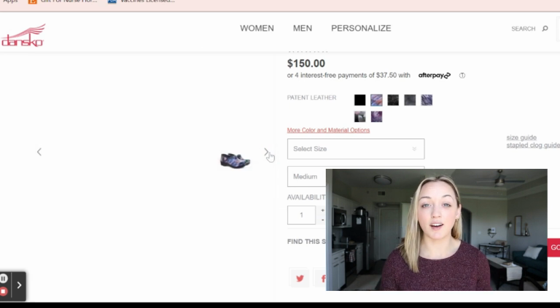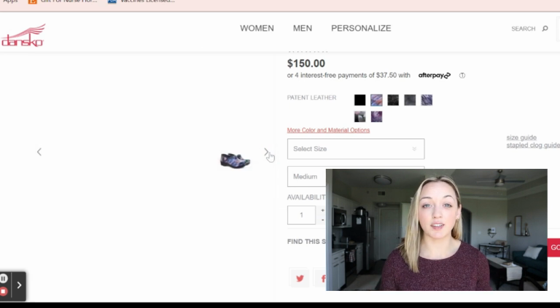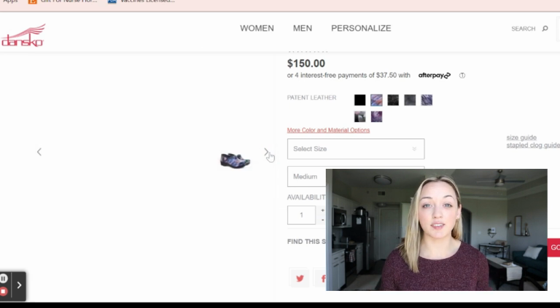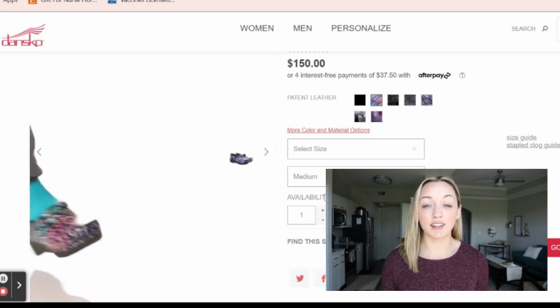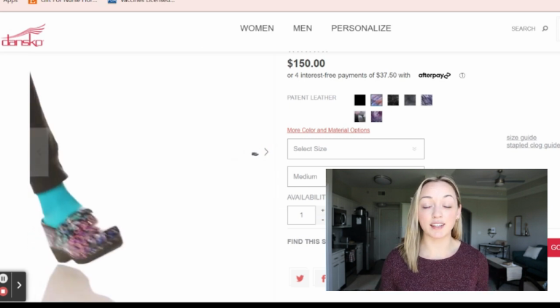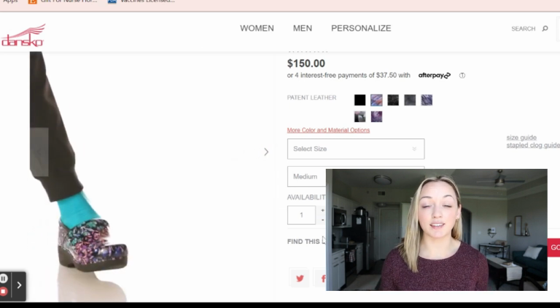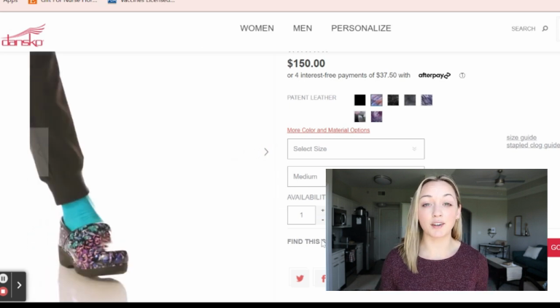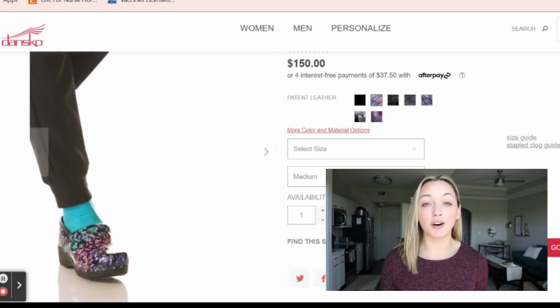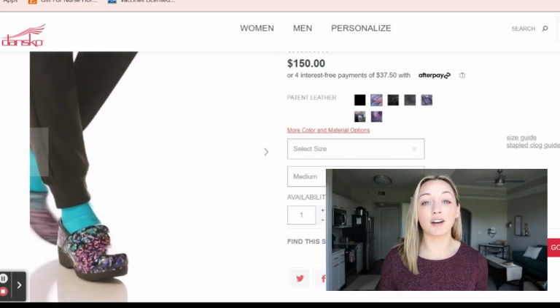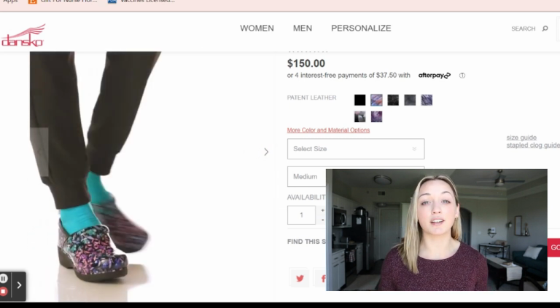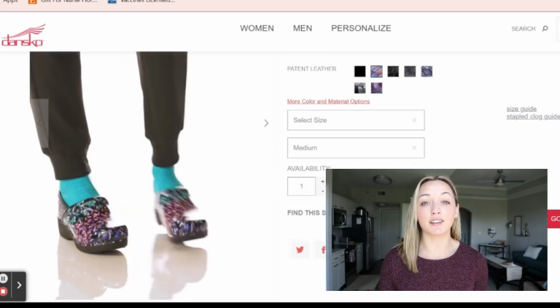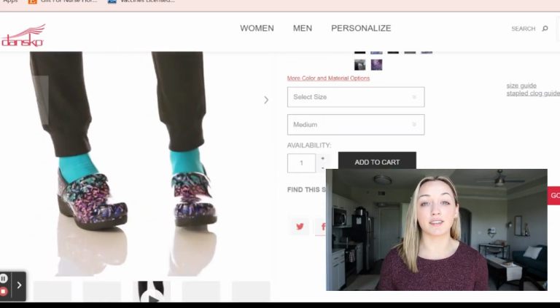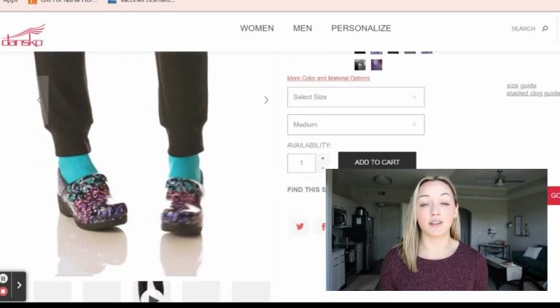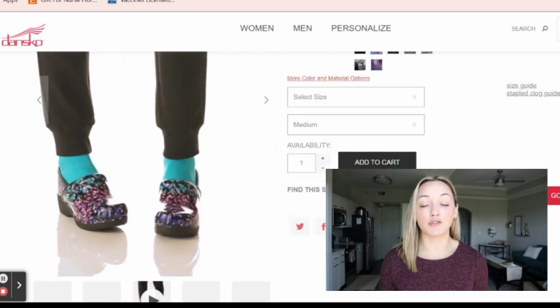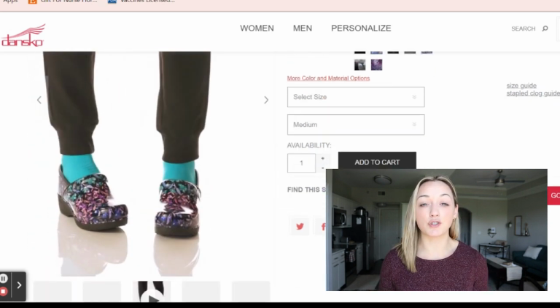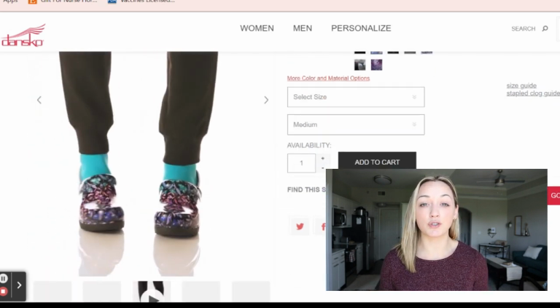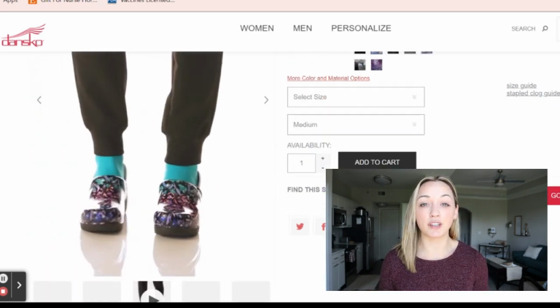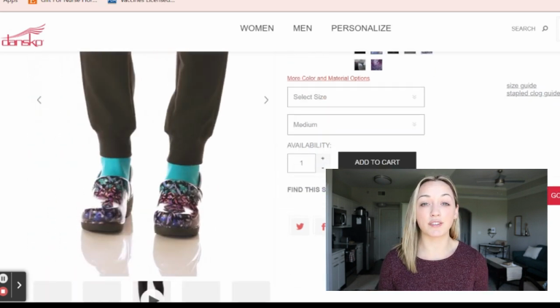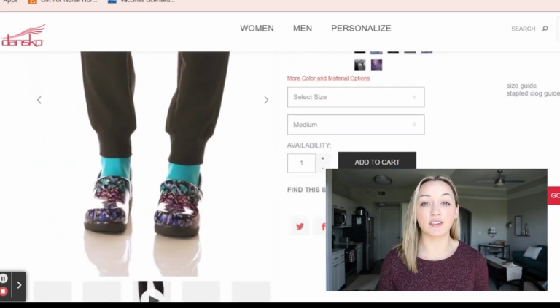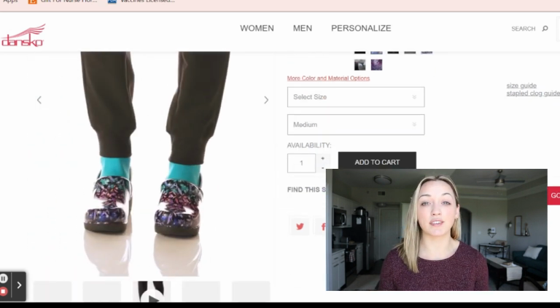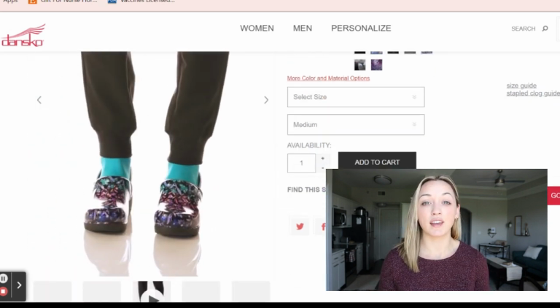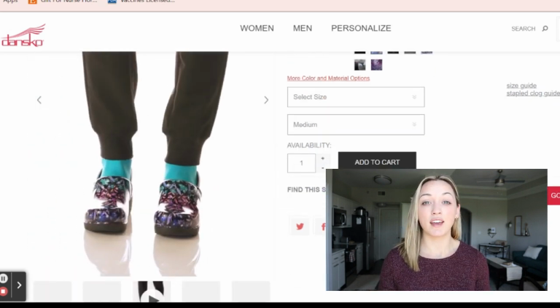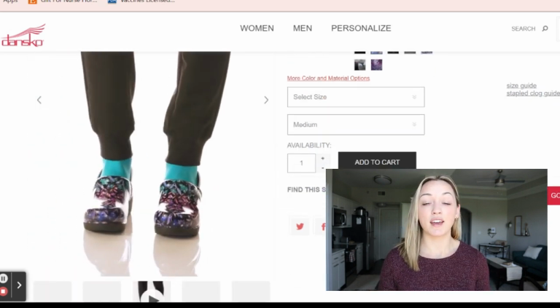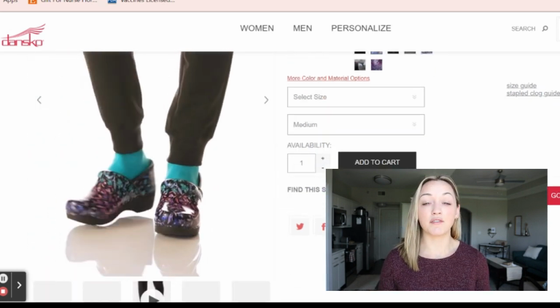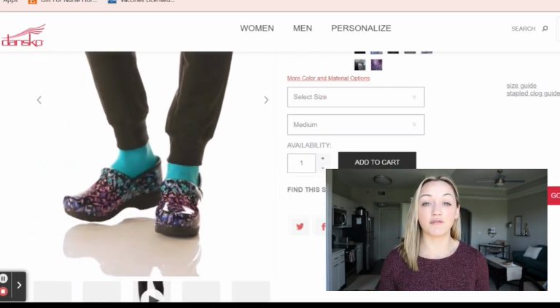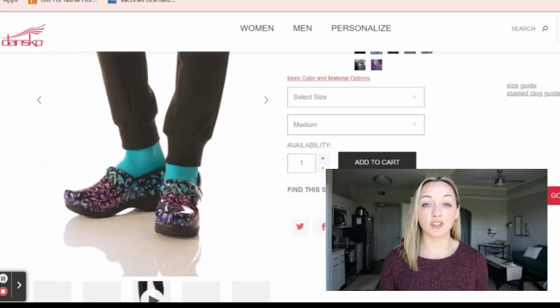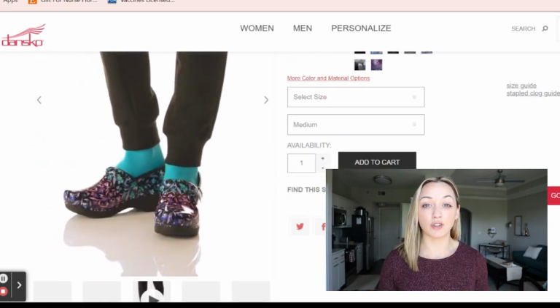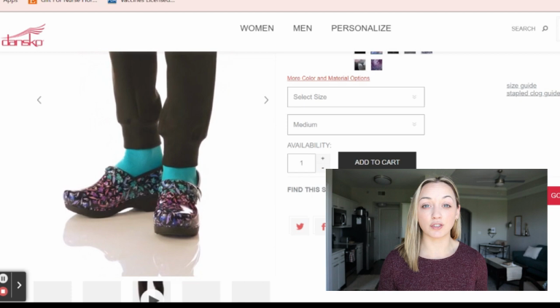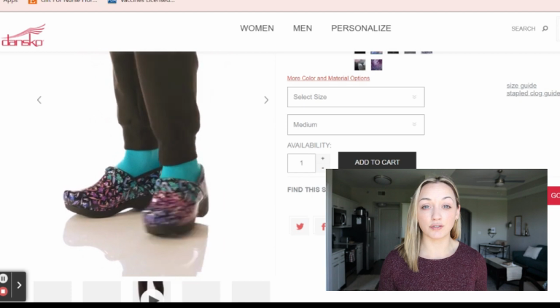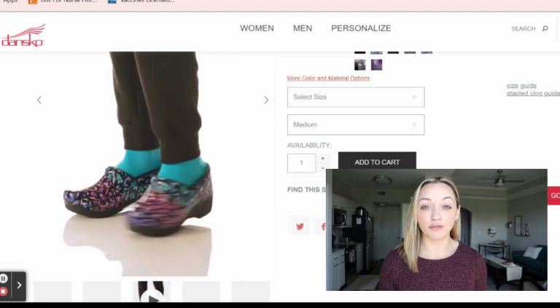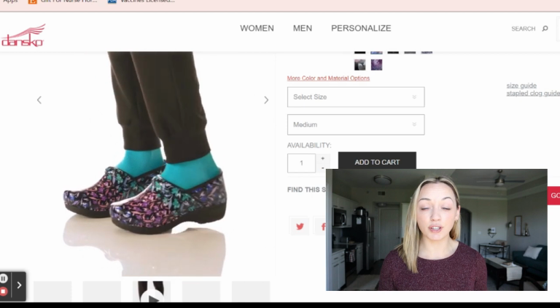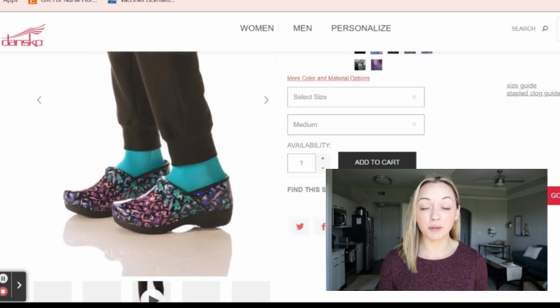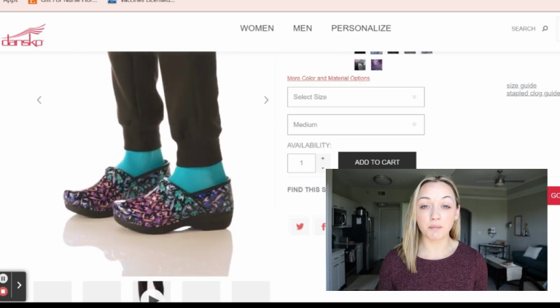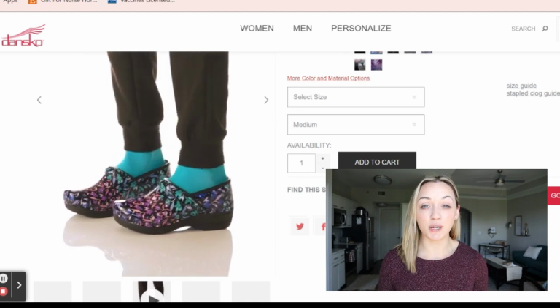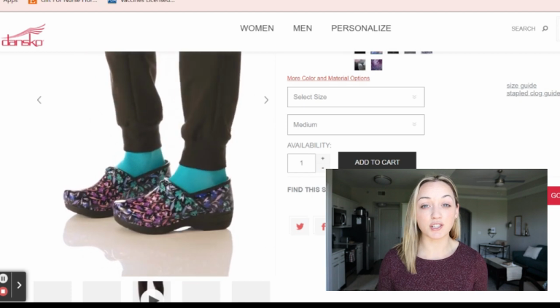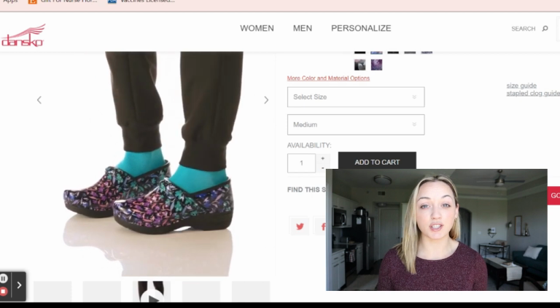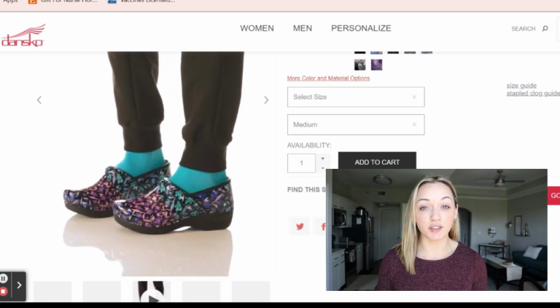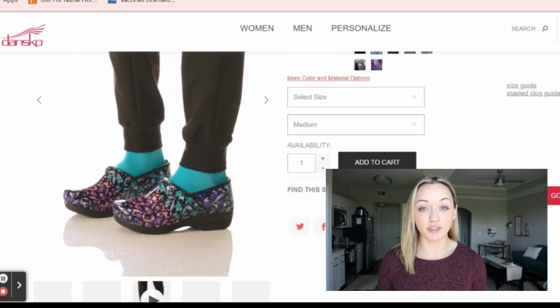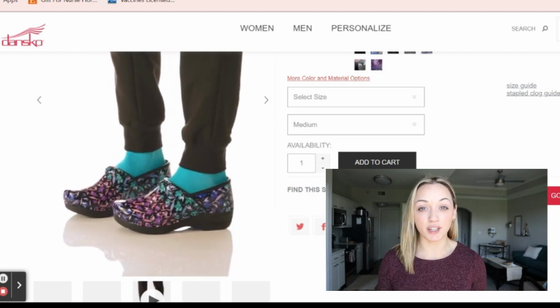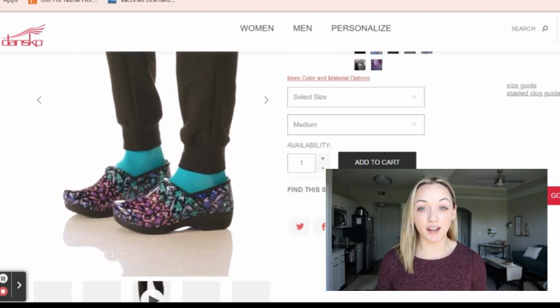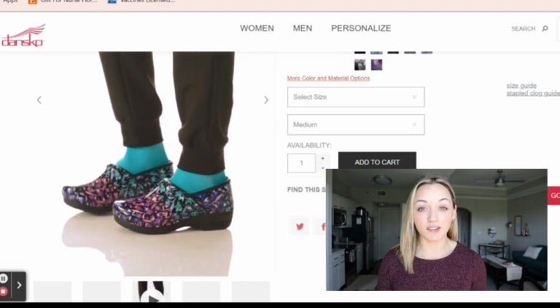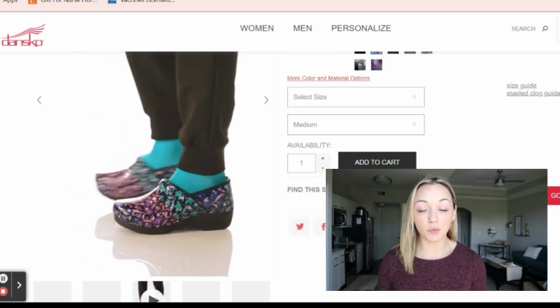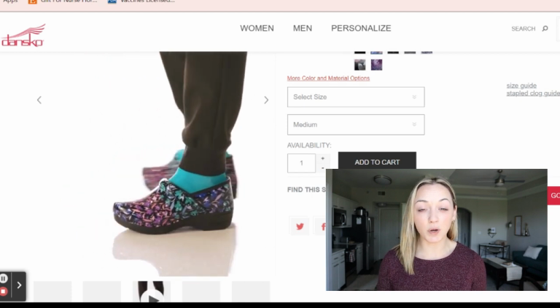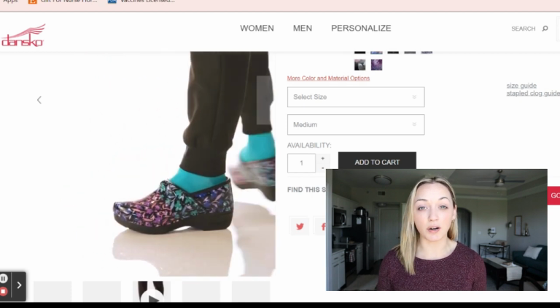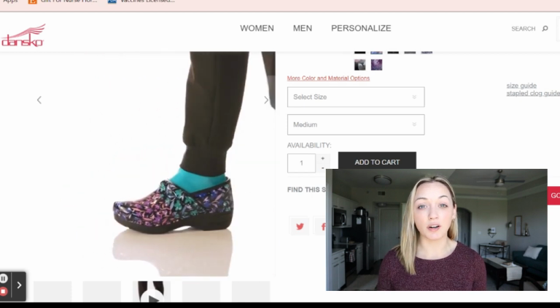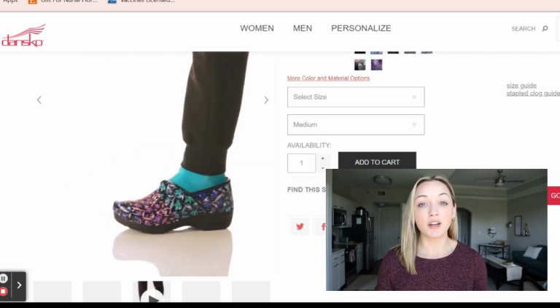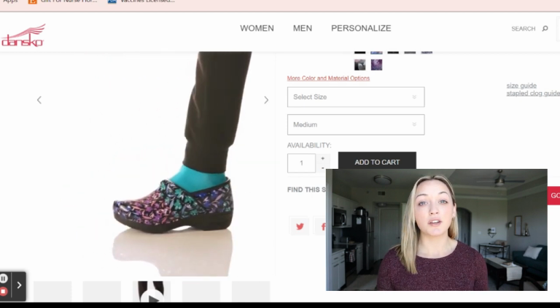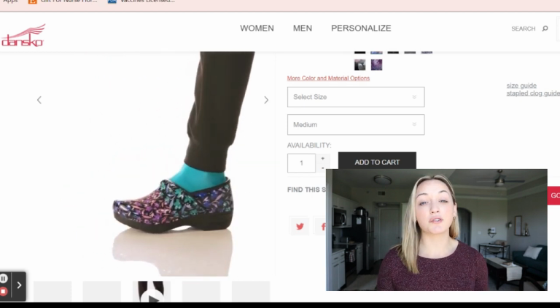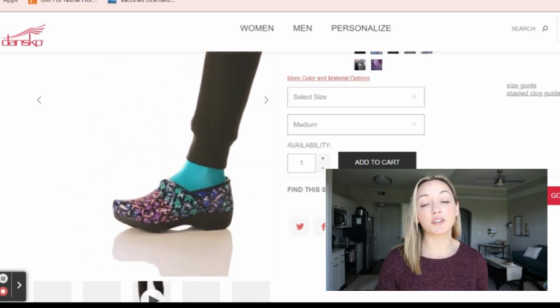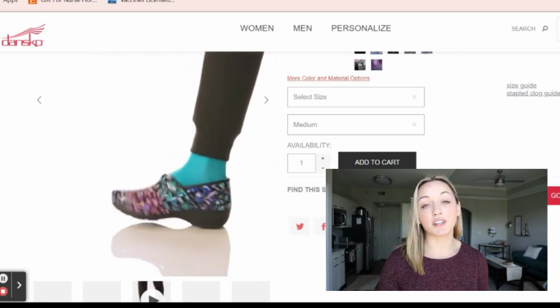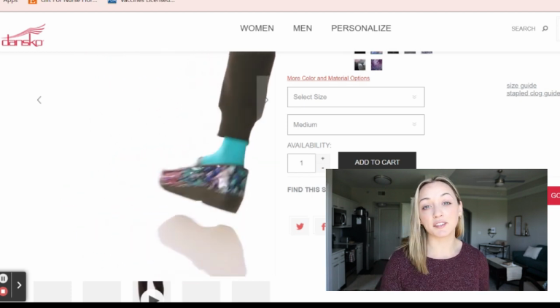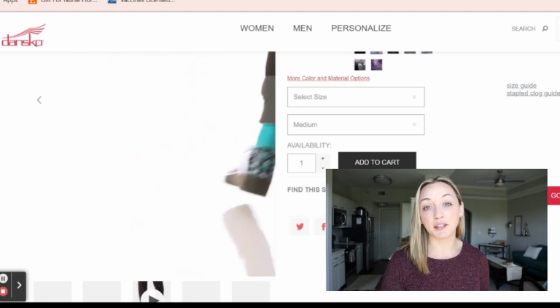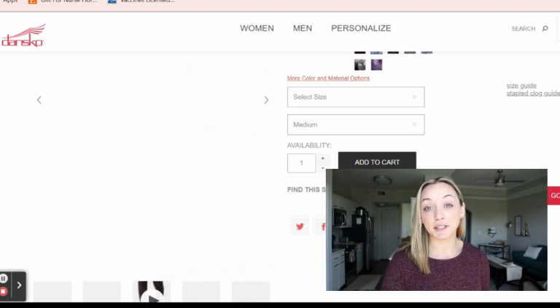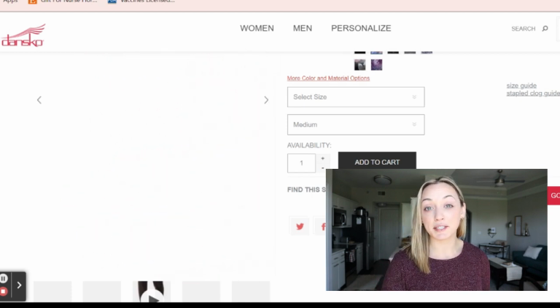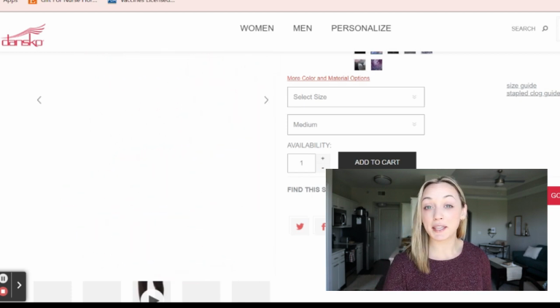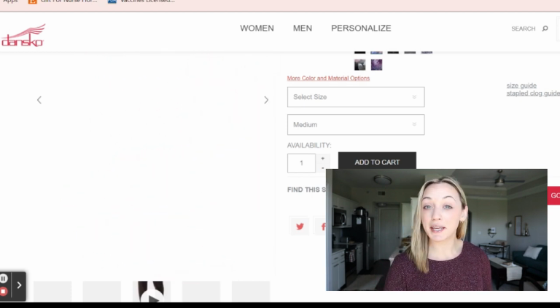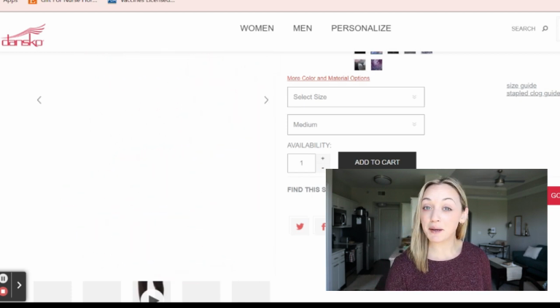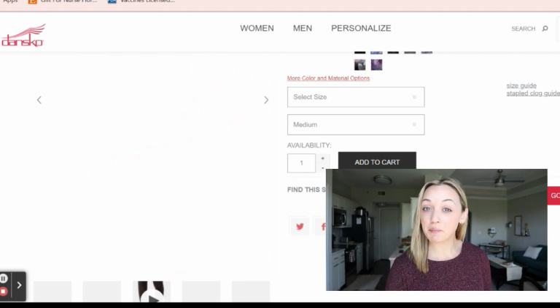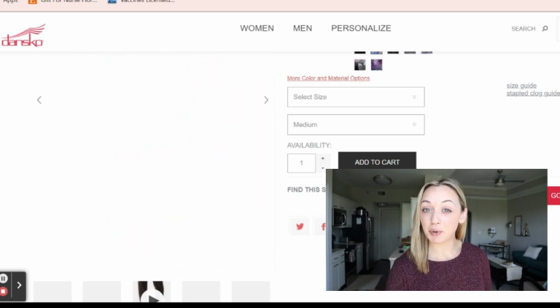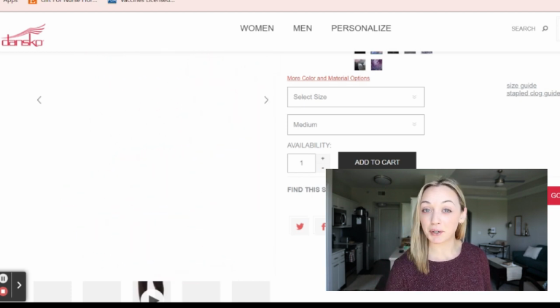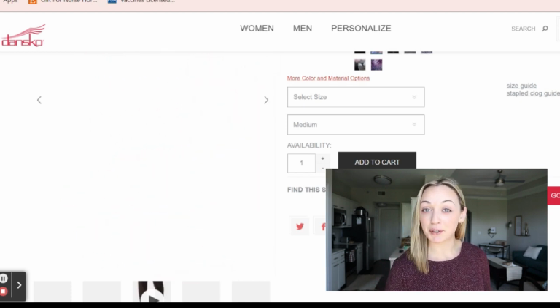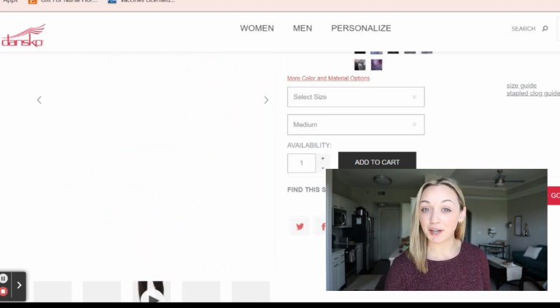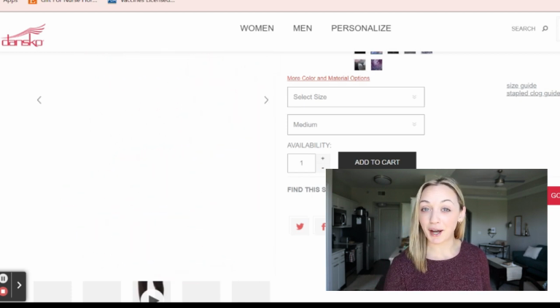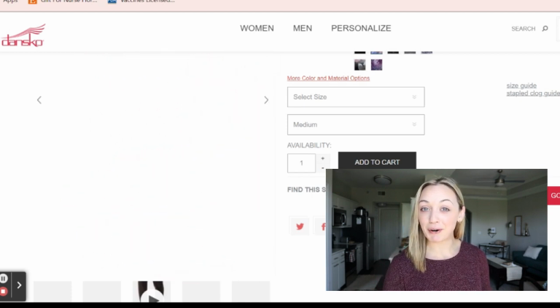Obviously it's a clog — it doesn't have shoelaces. It fits on your foot much differently as well.